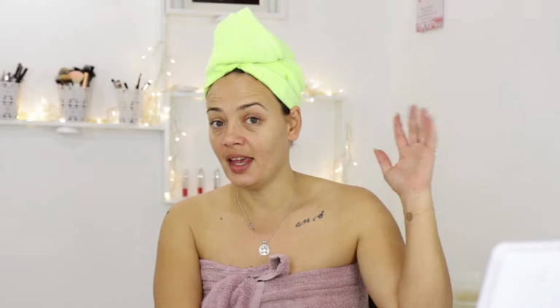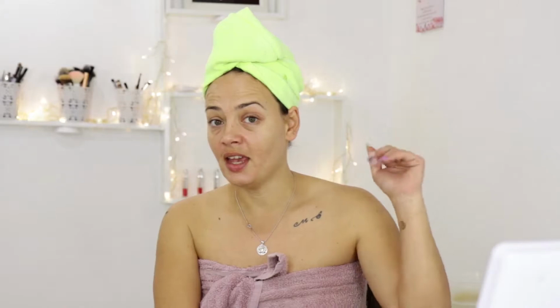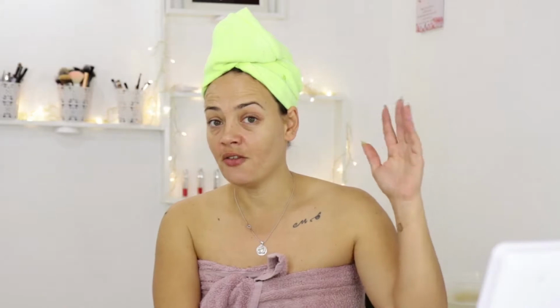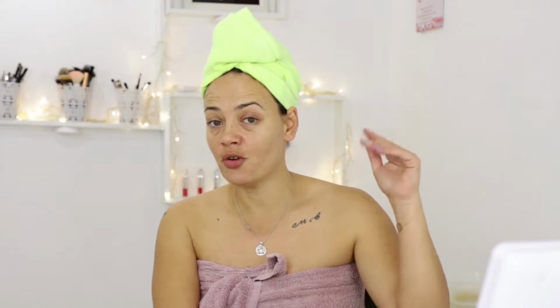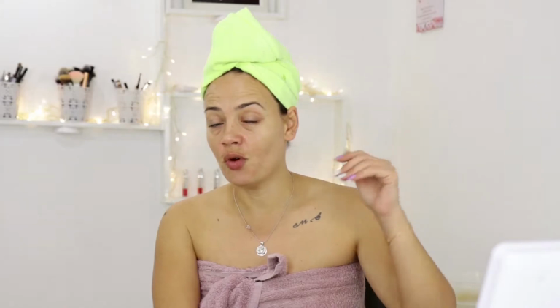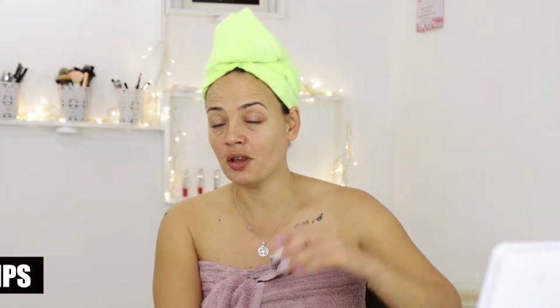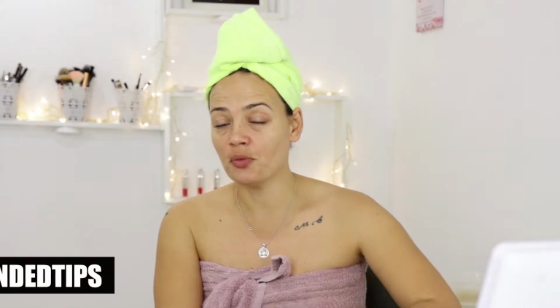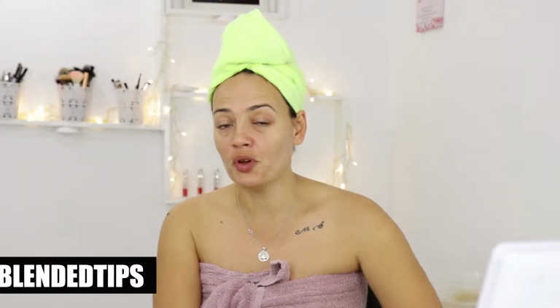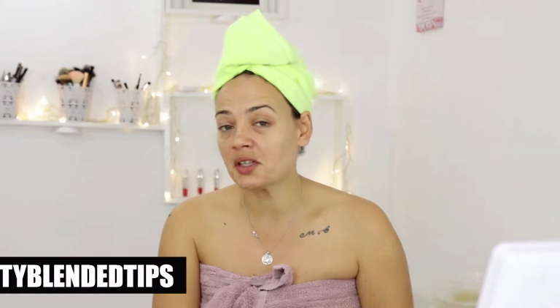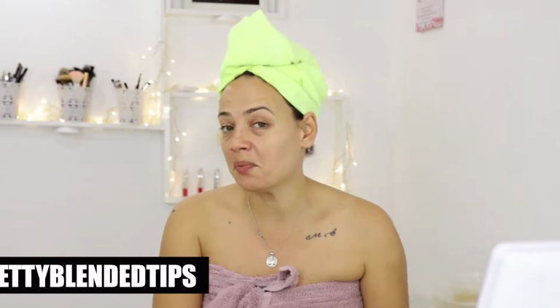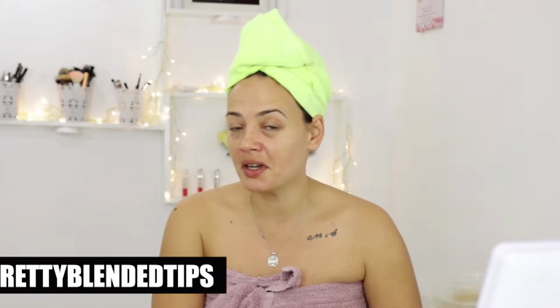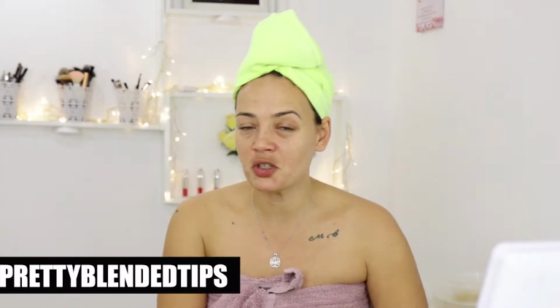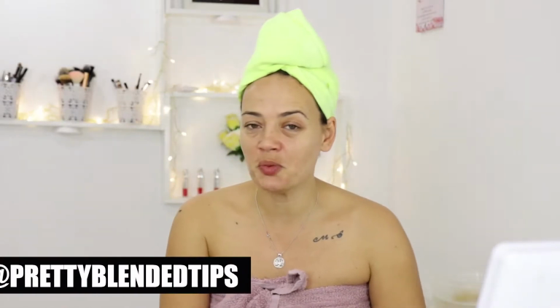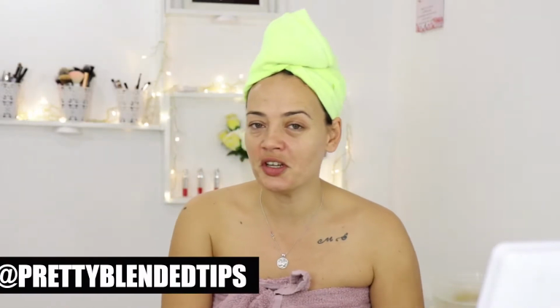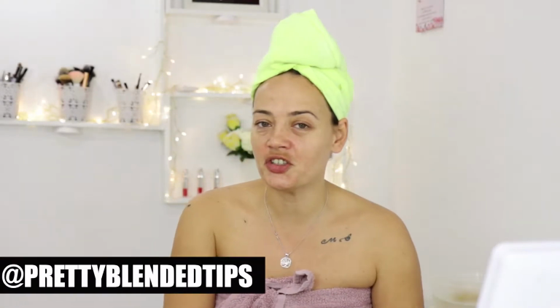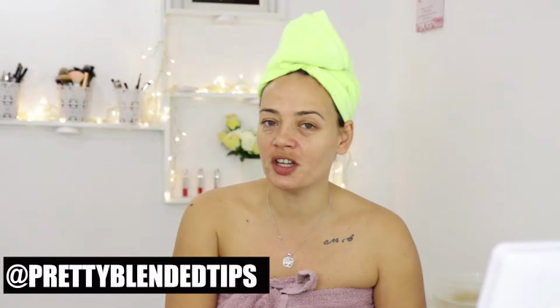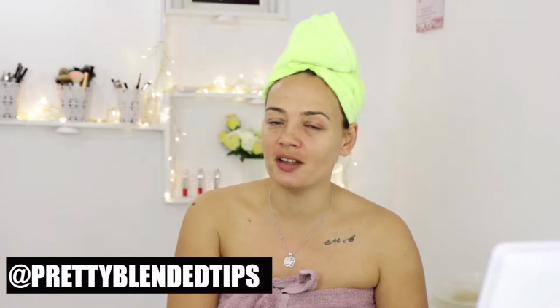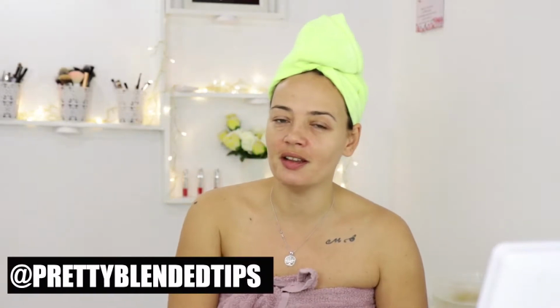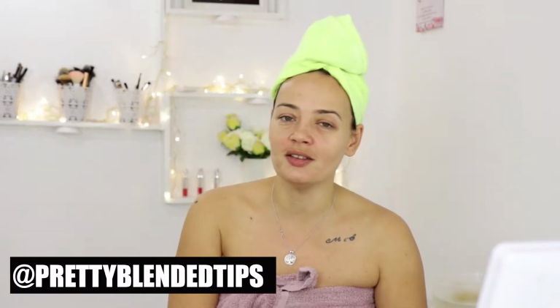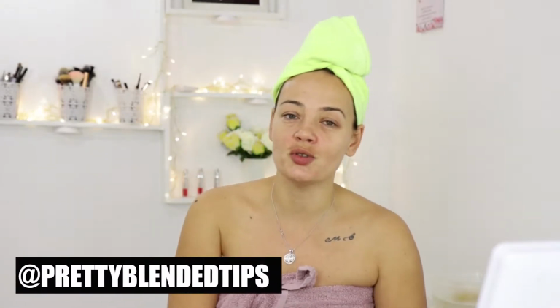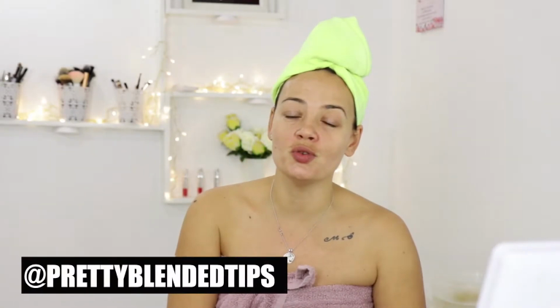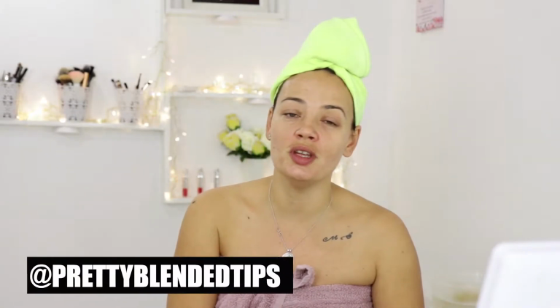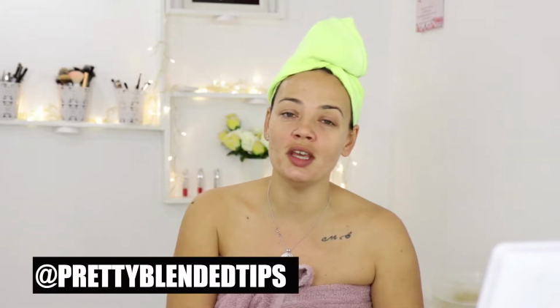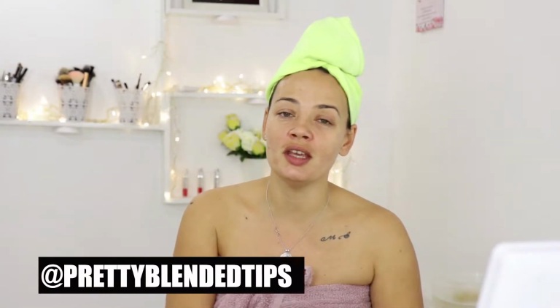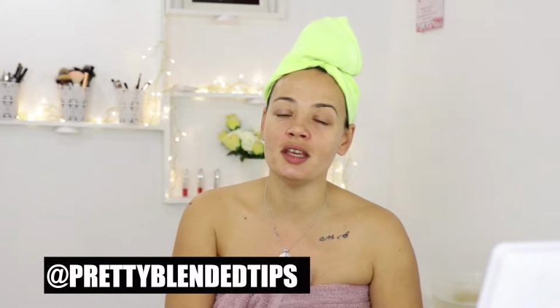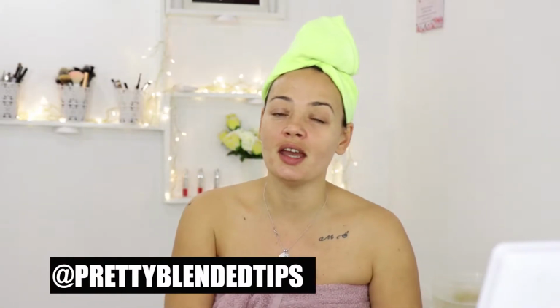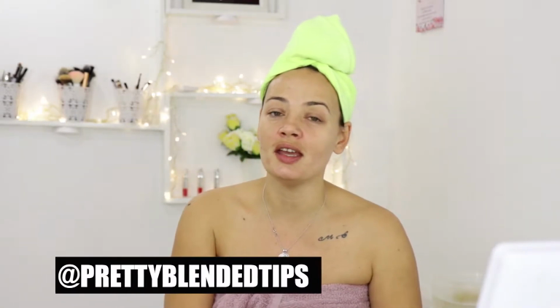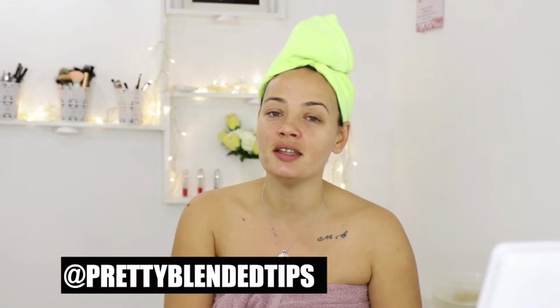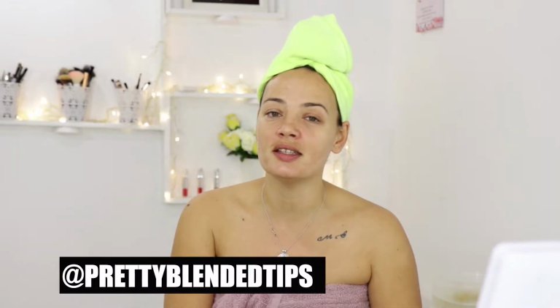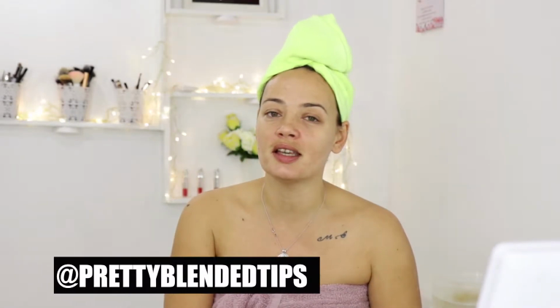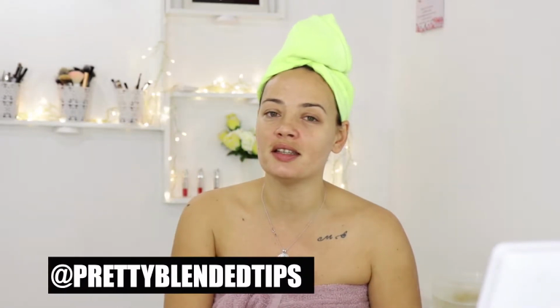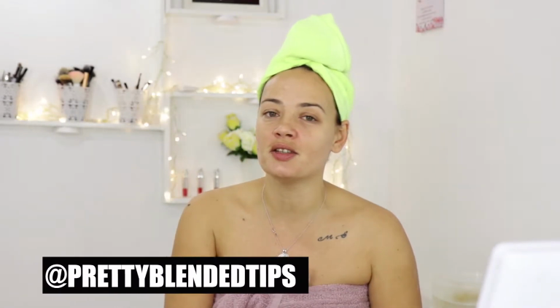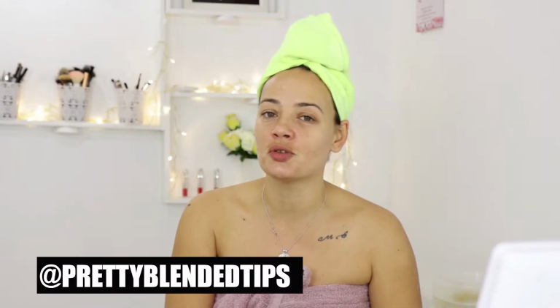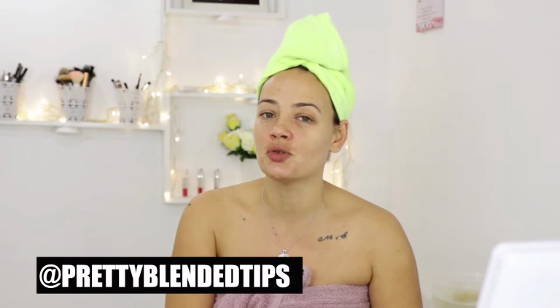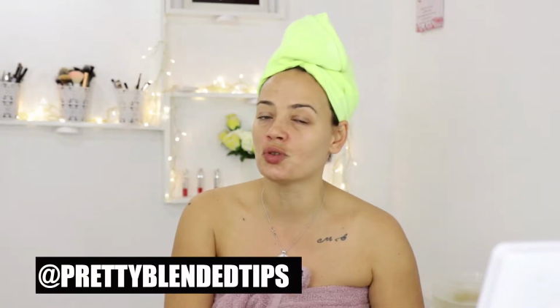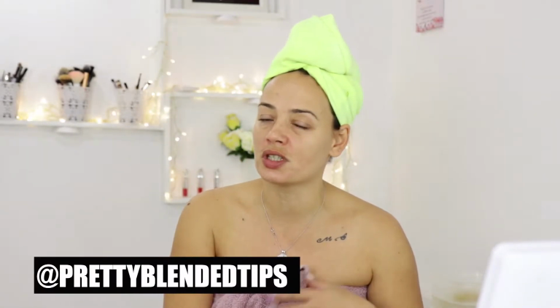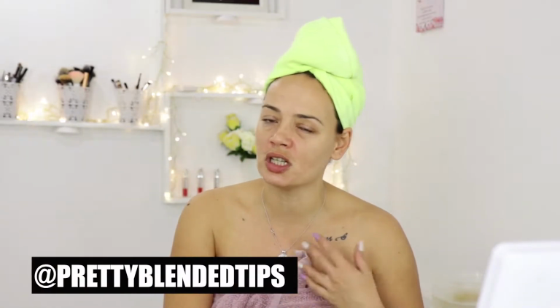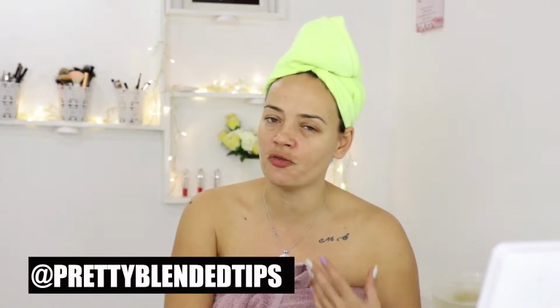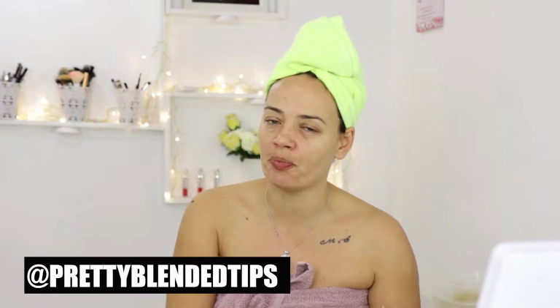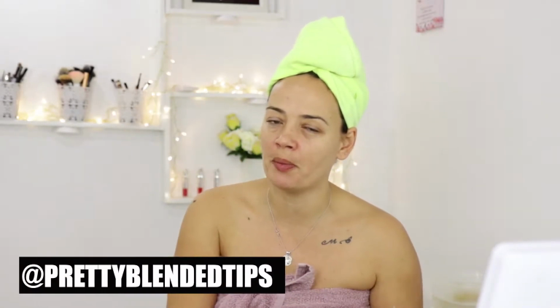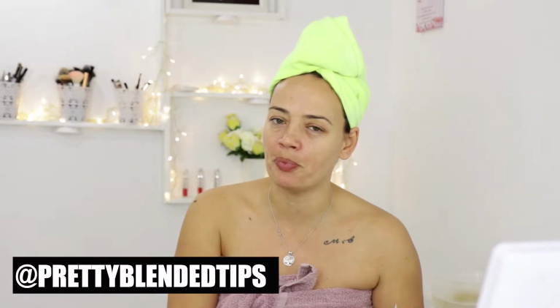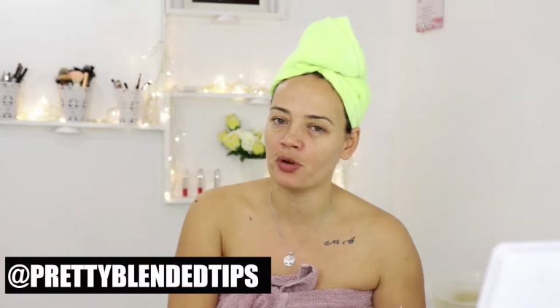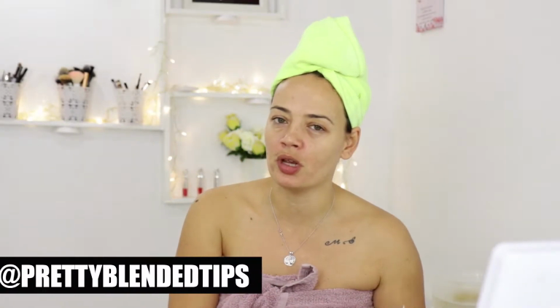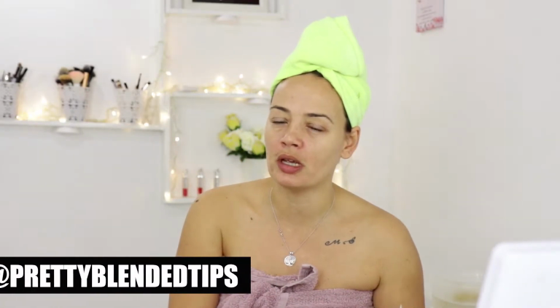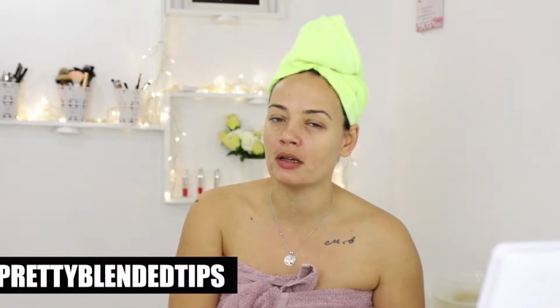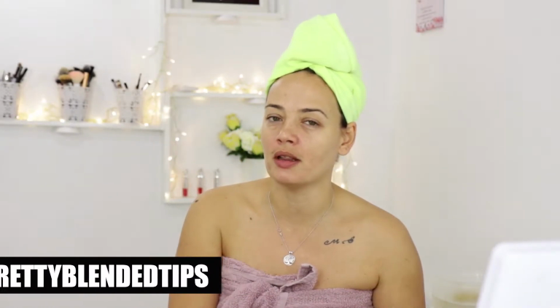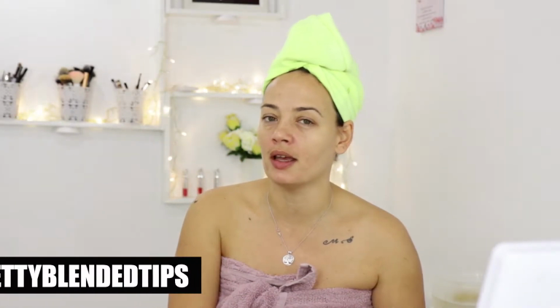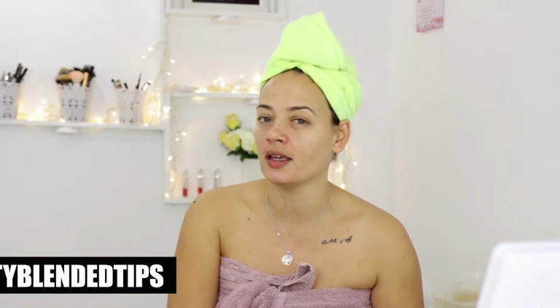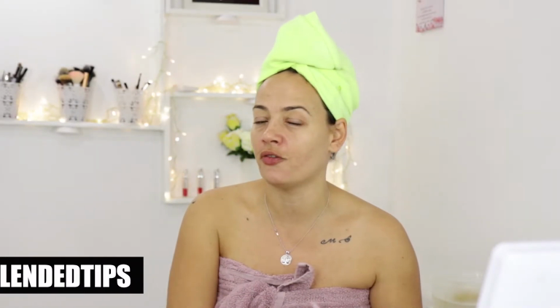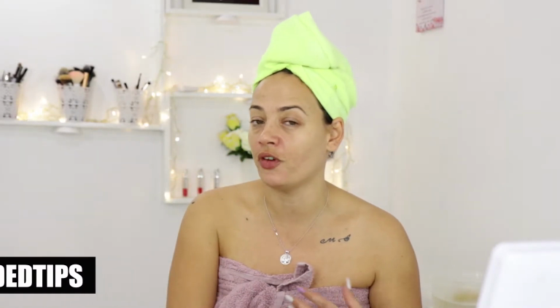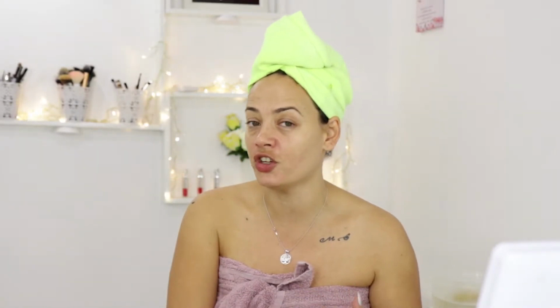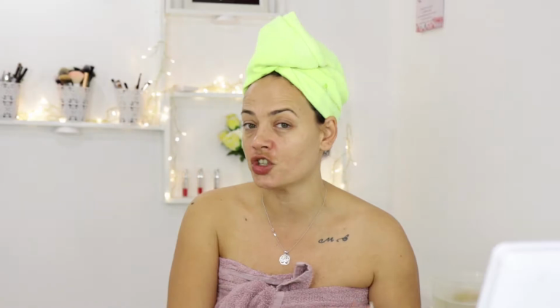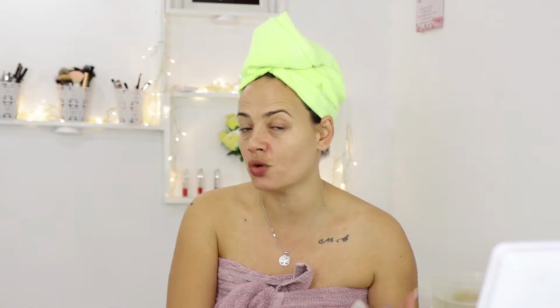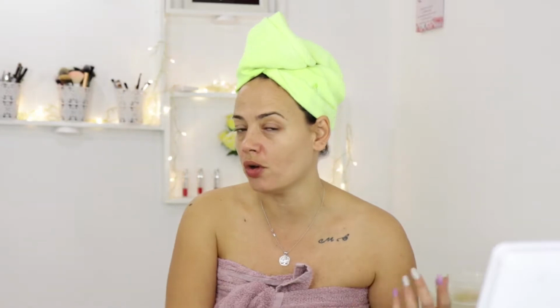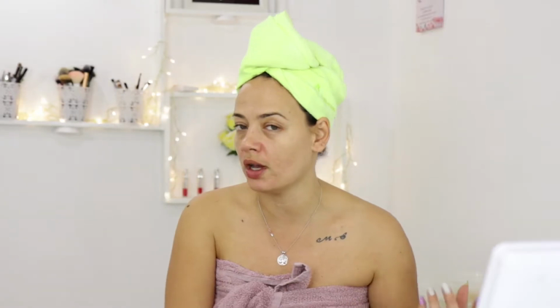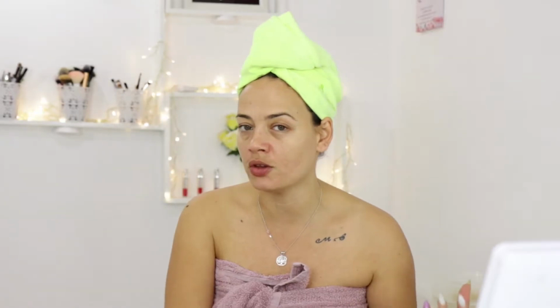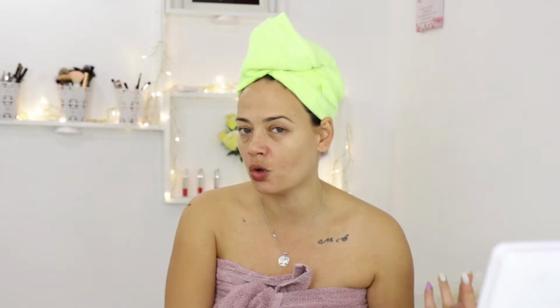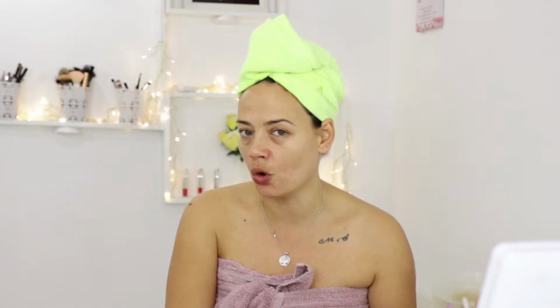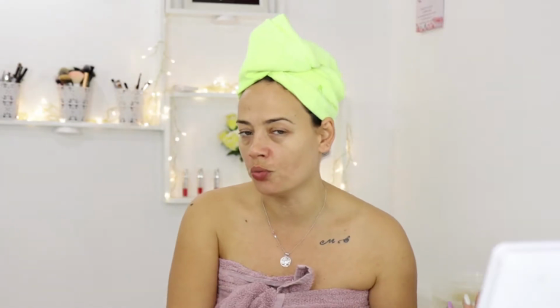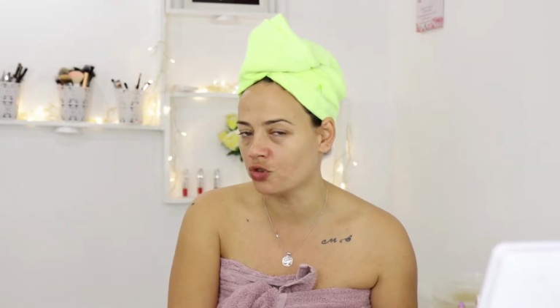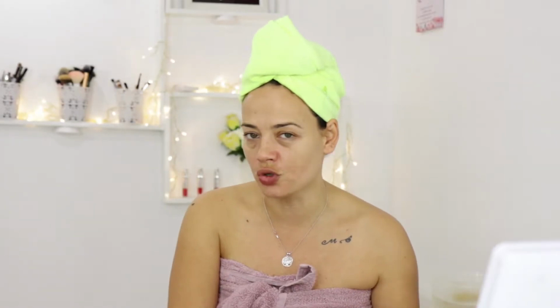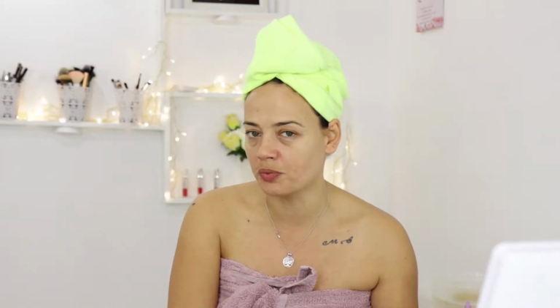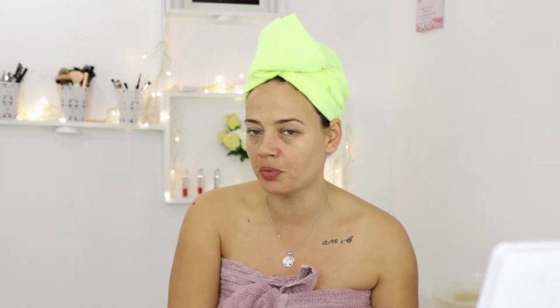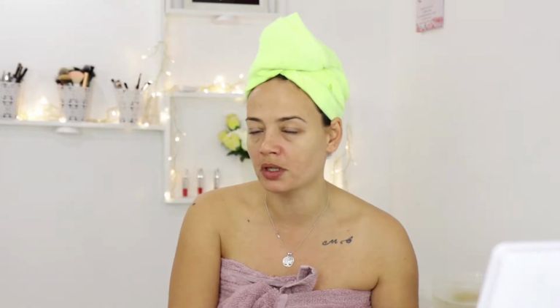Hey everyone, welcome back to my channel. Today I decided to do self-pampering like a facial at home treatment.